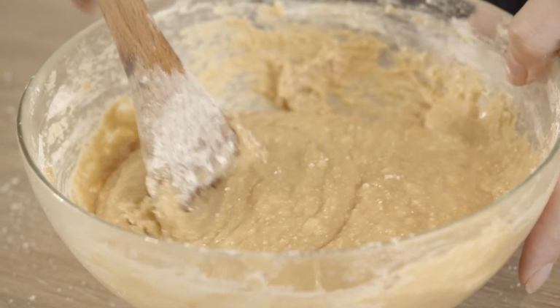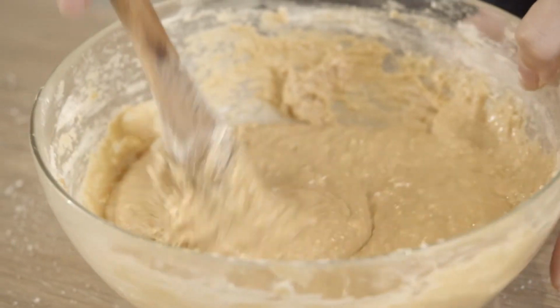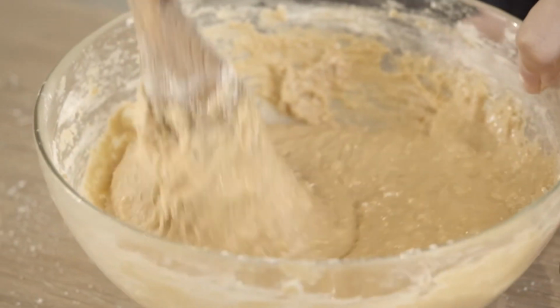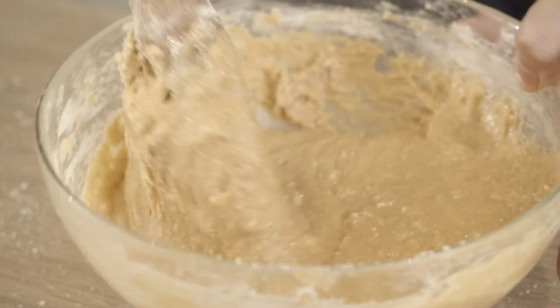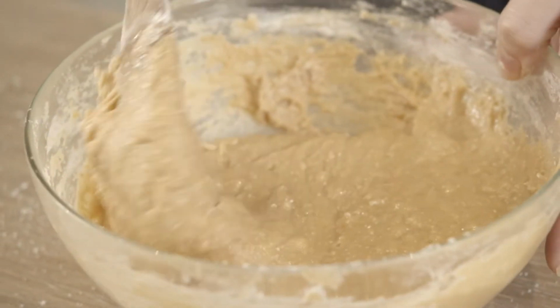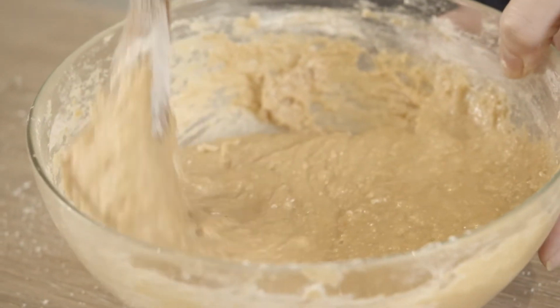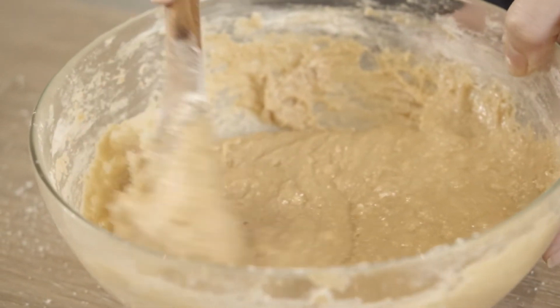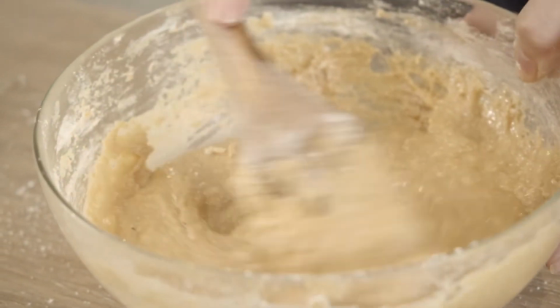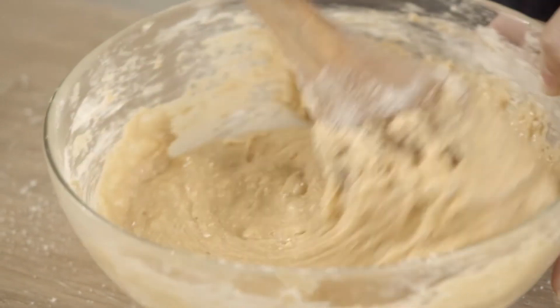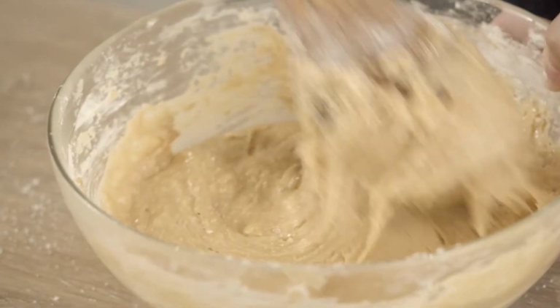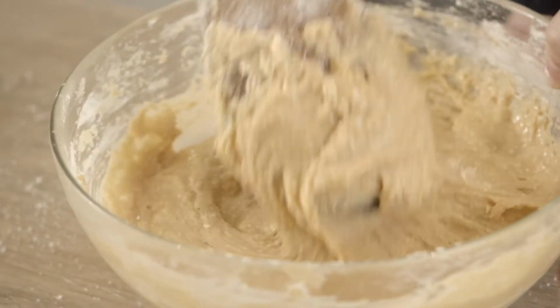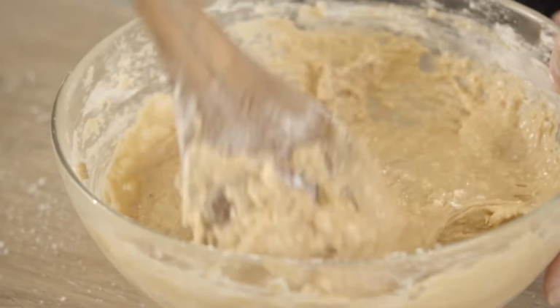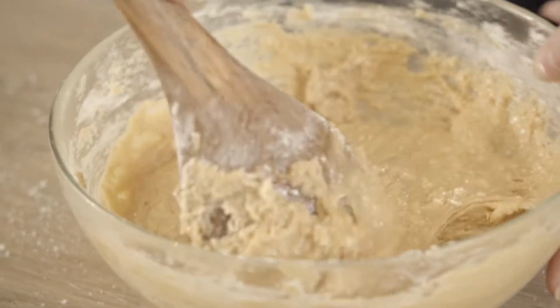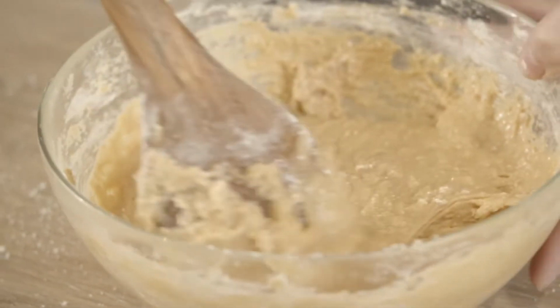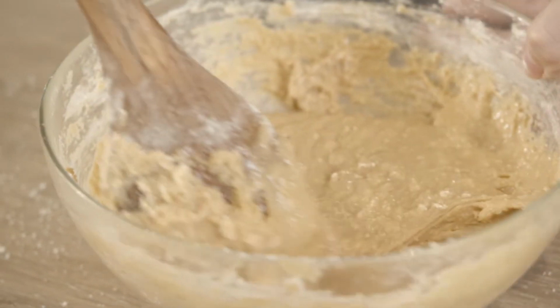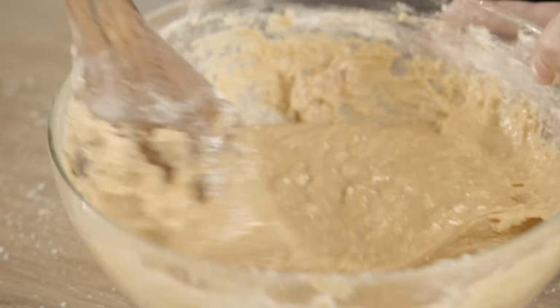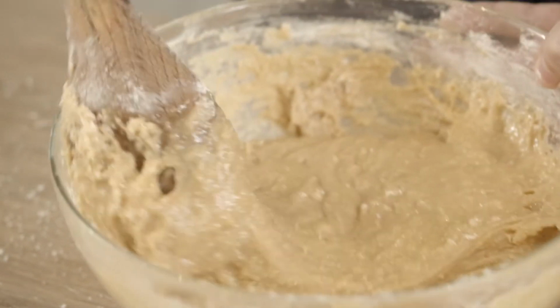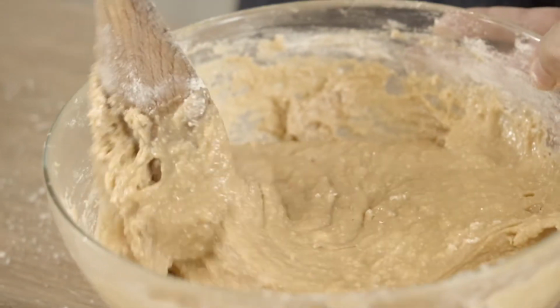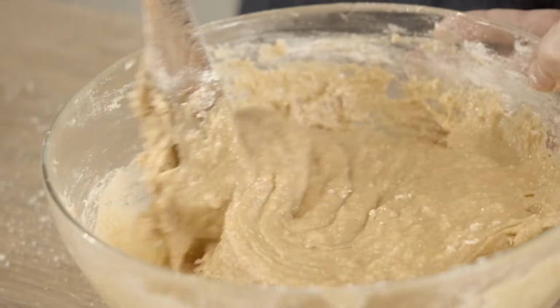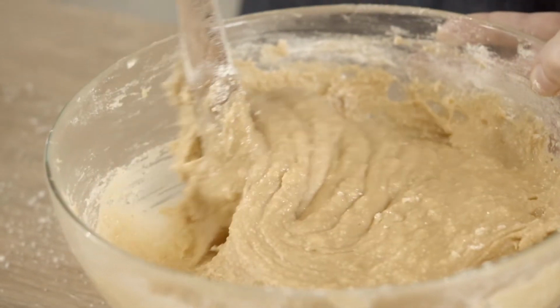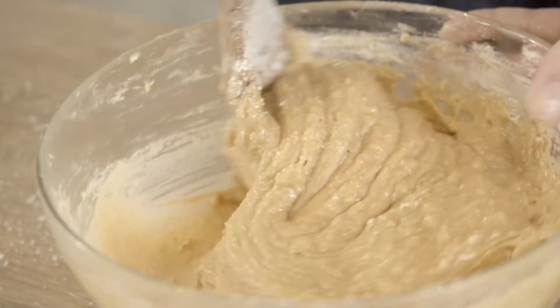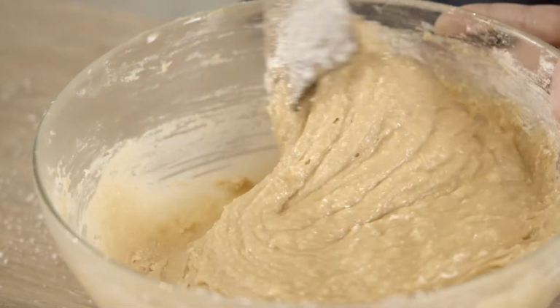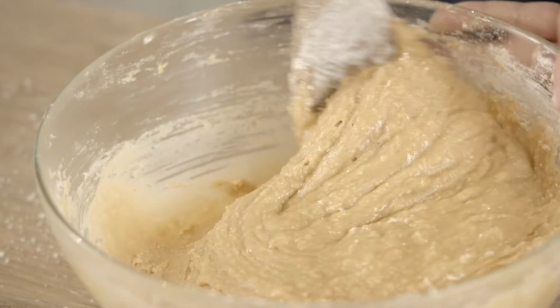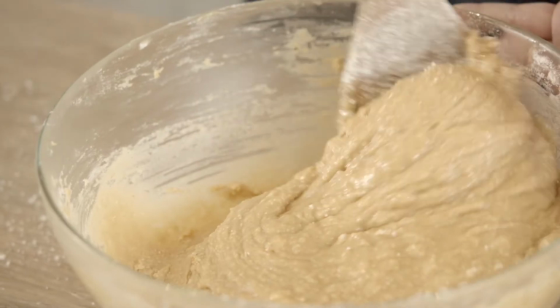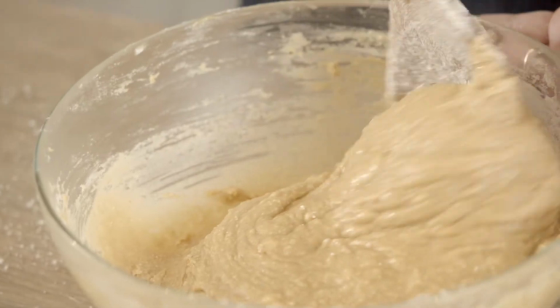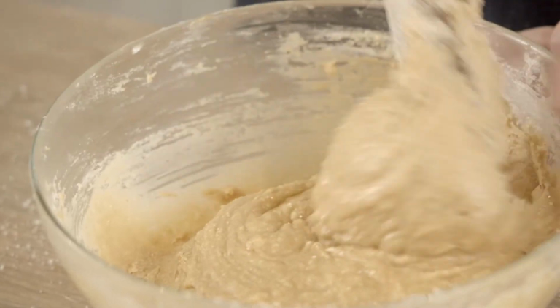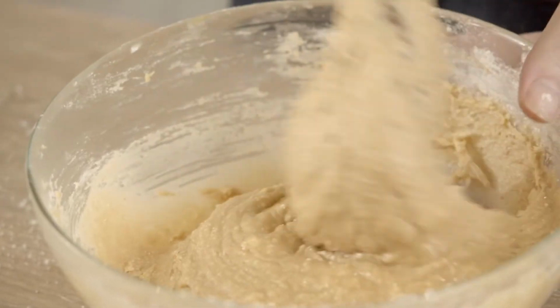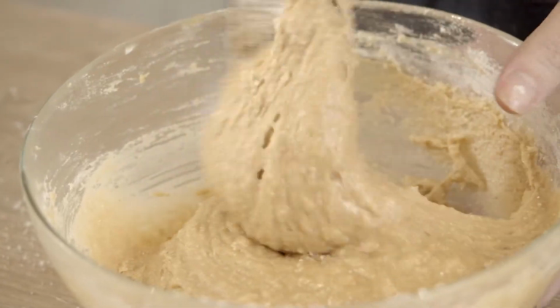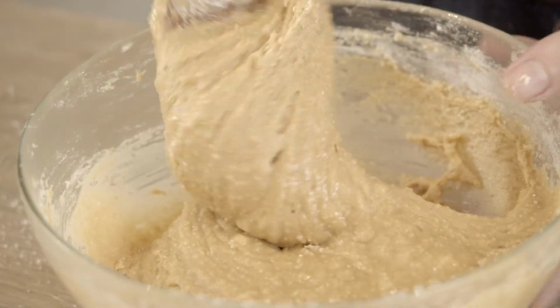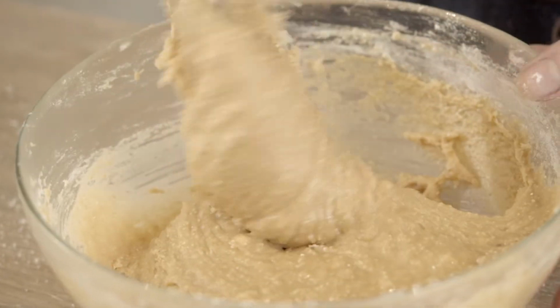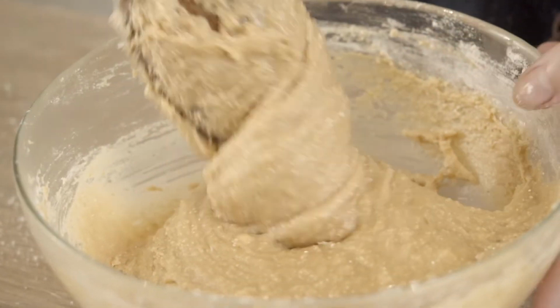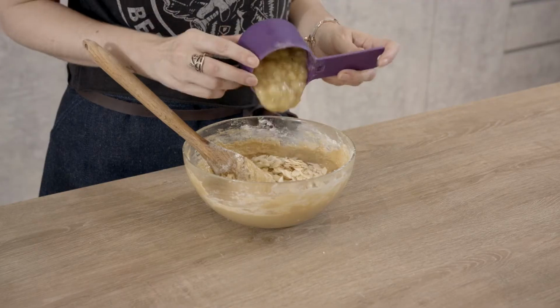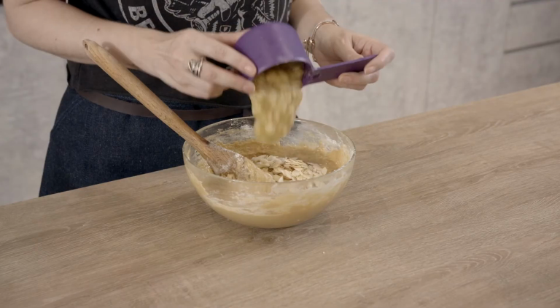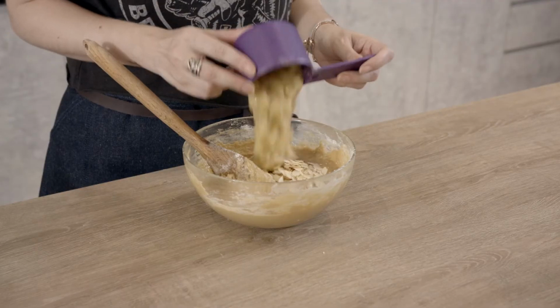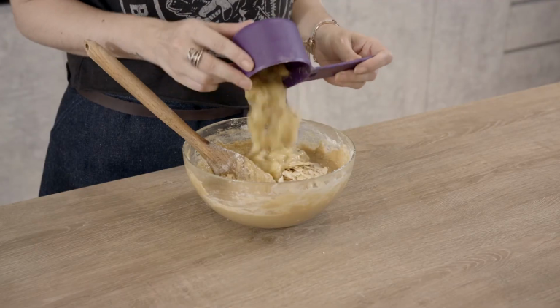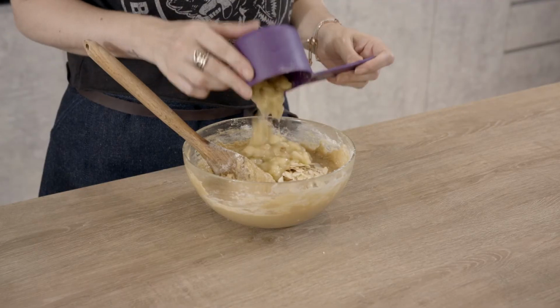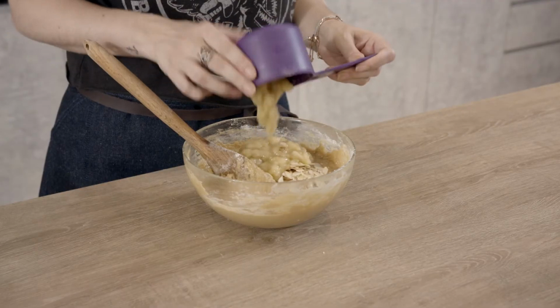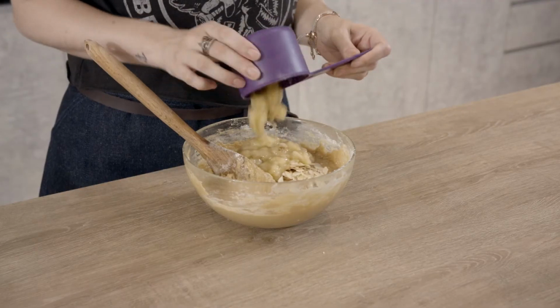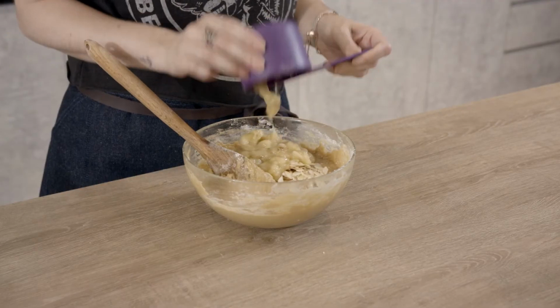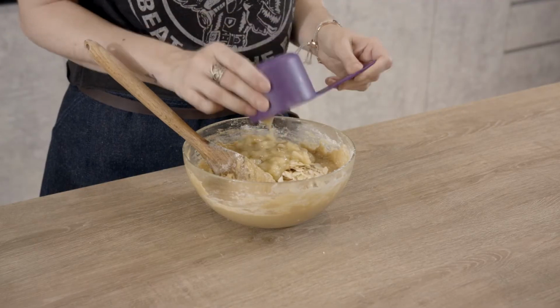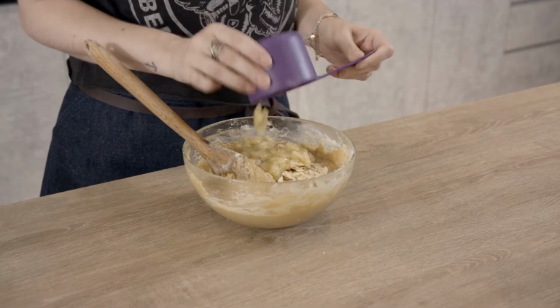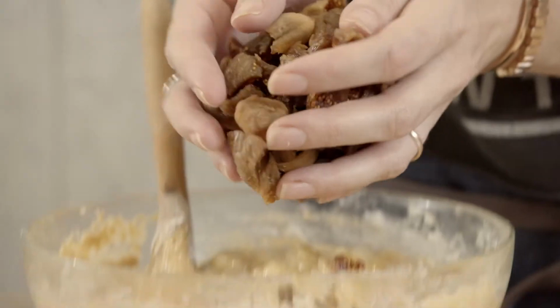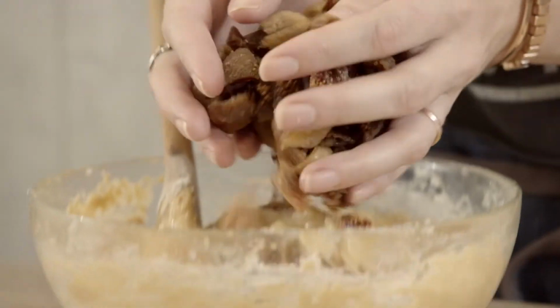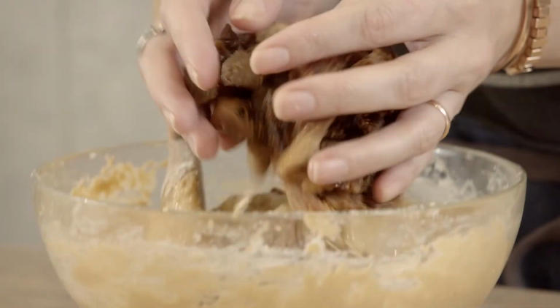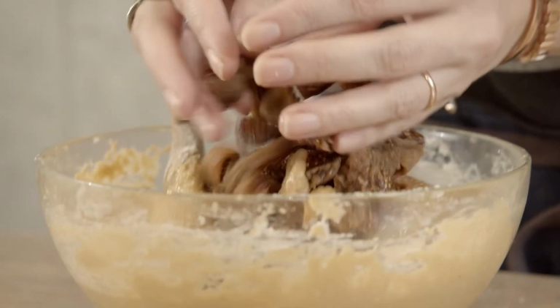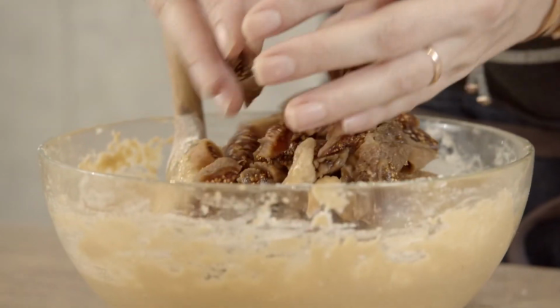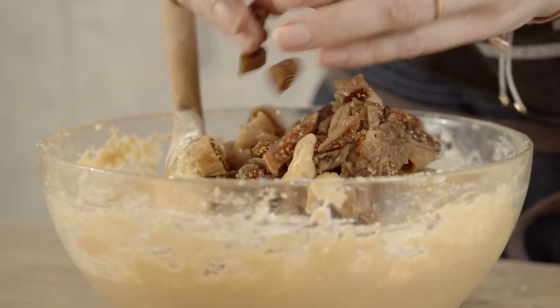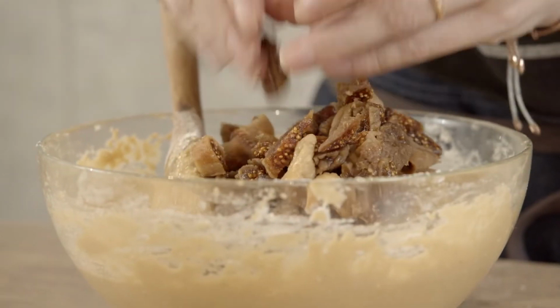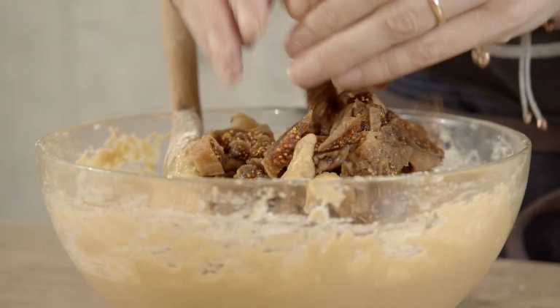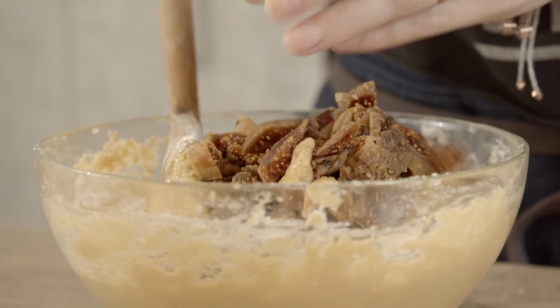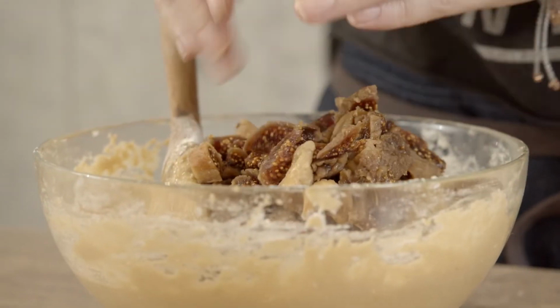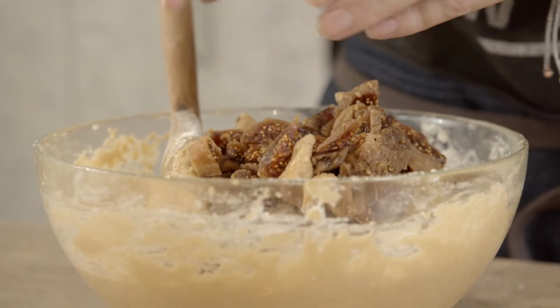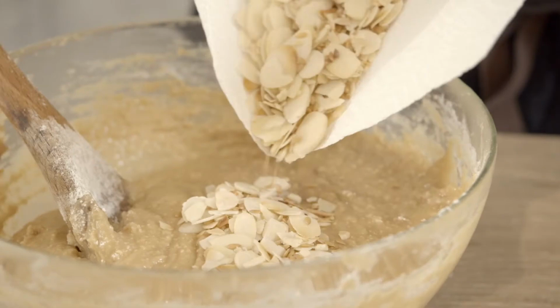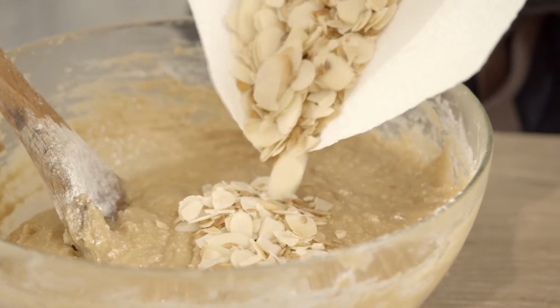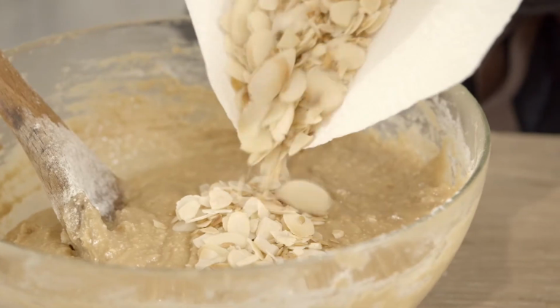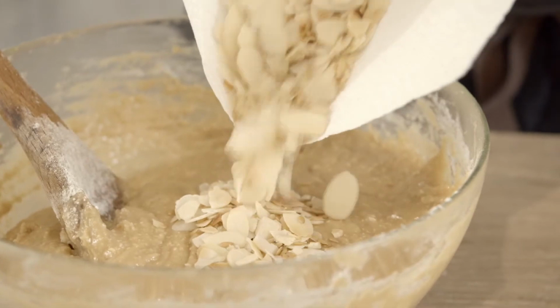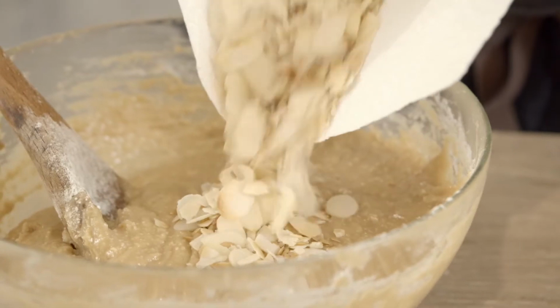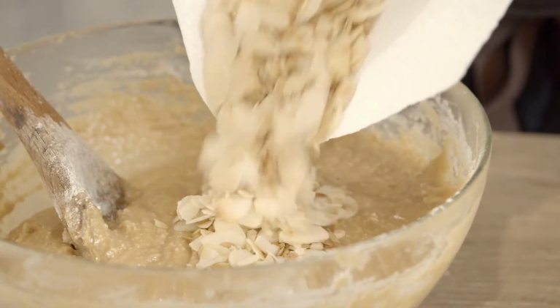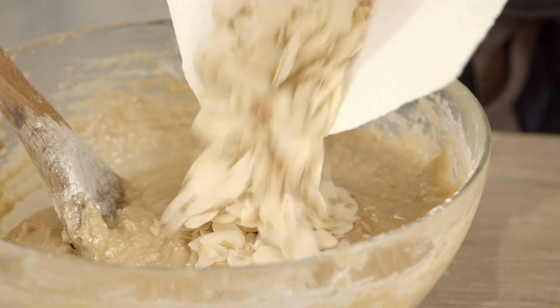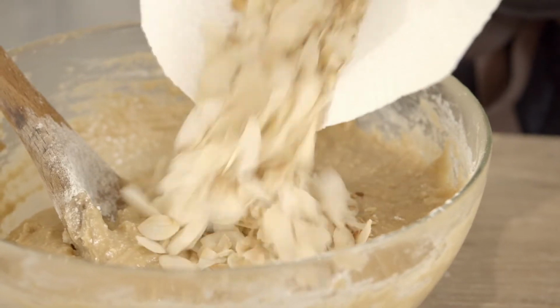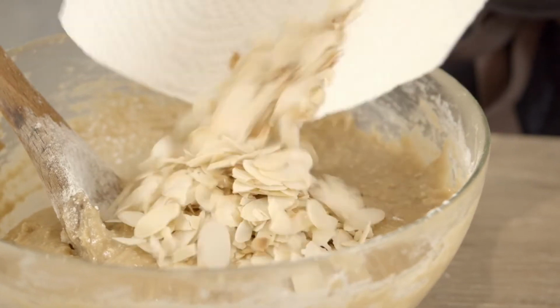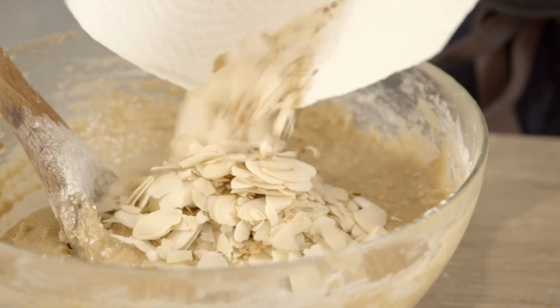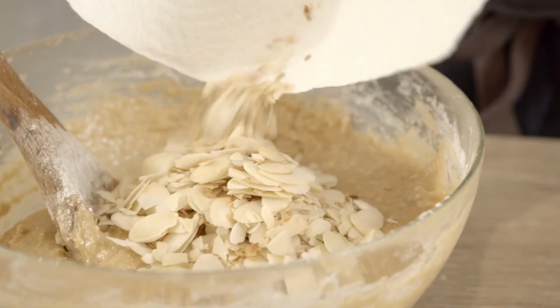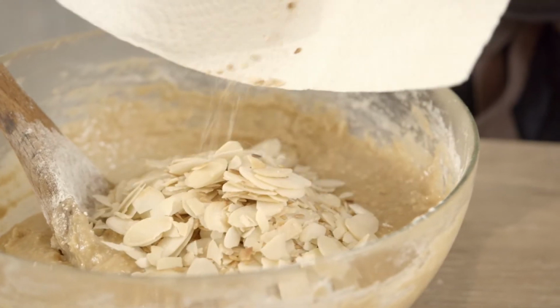Now we've got our batter, we're just going to add our last ingredients which are the banana, the figs and some almonds.